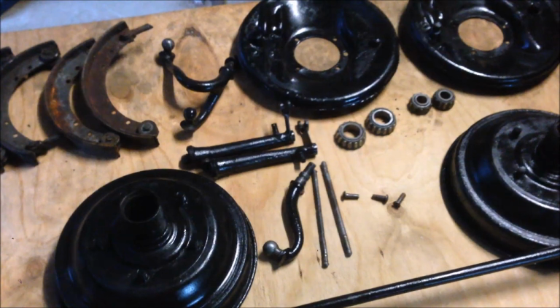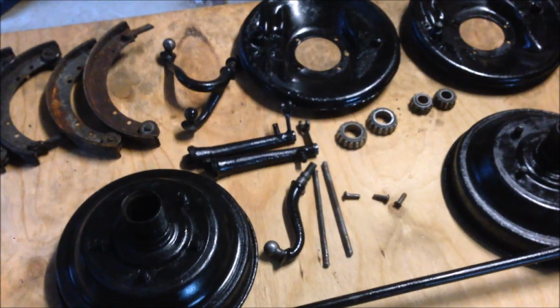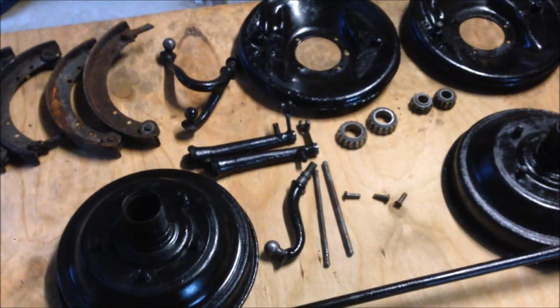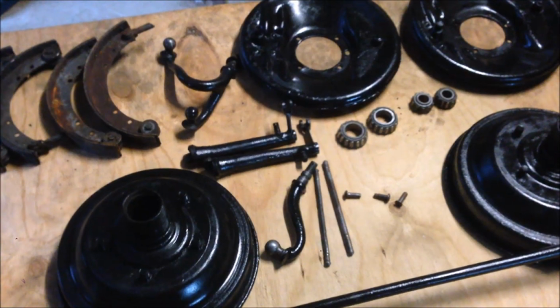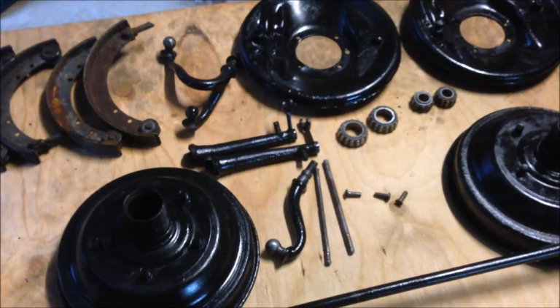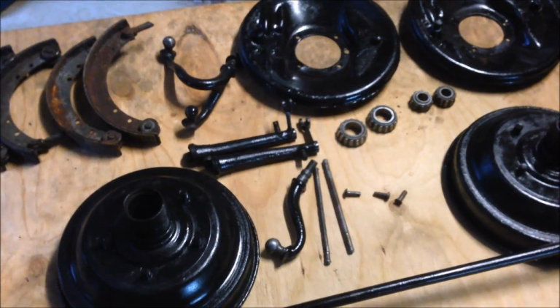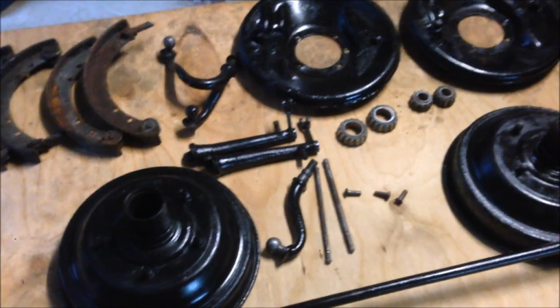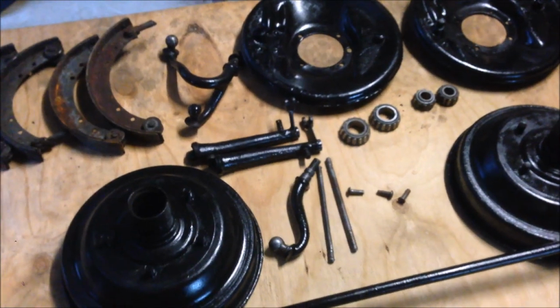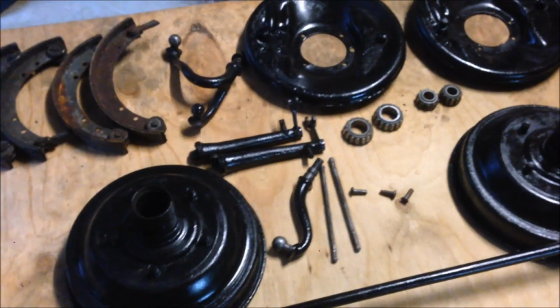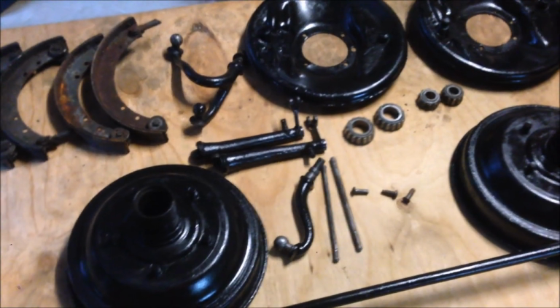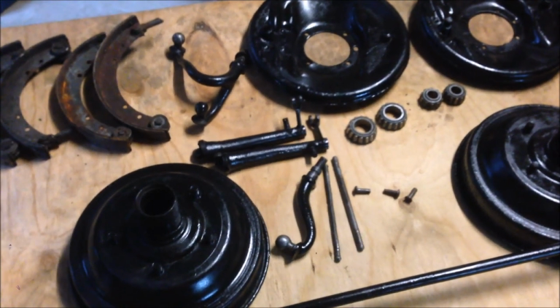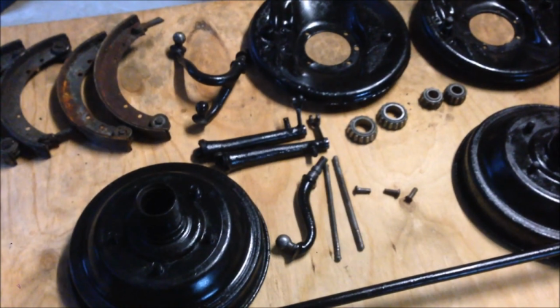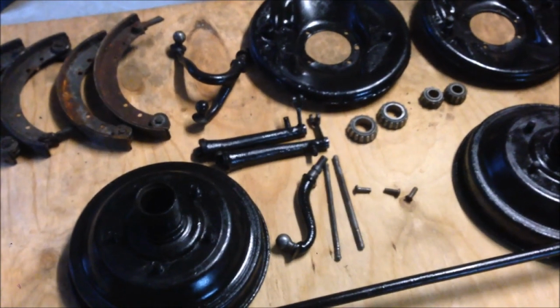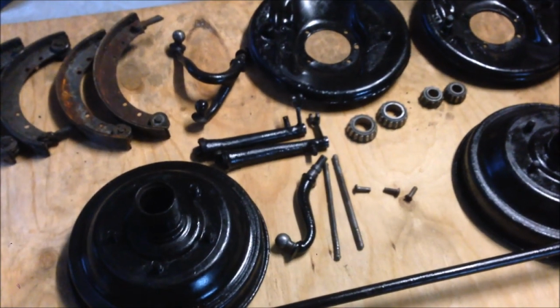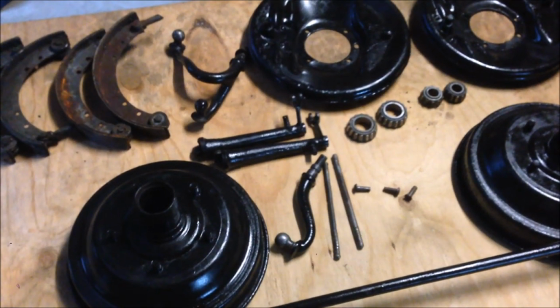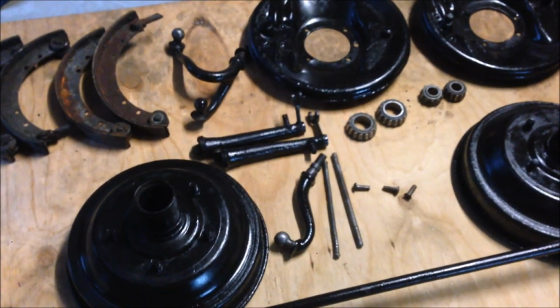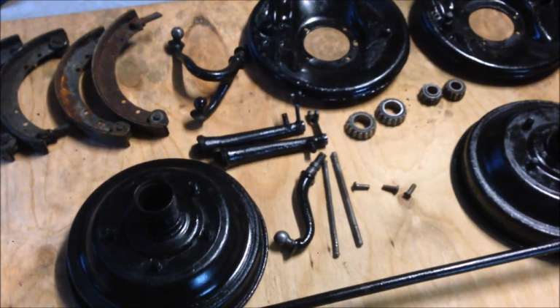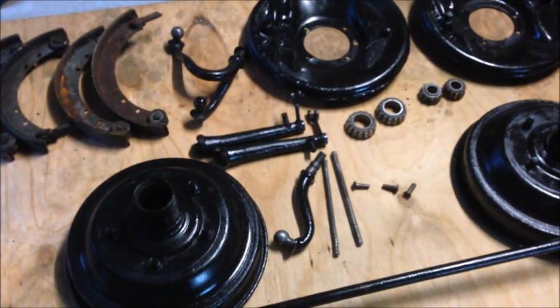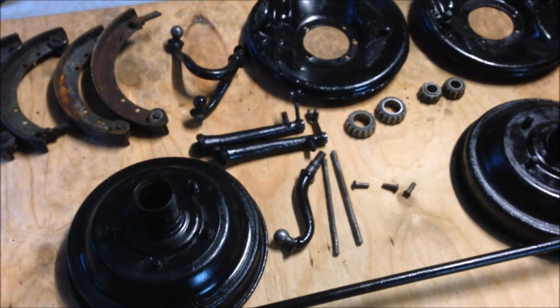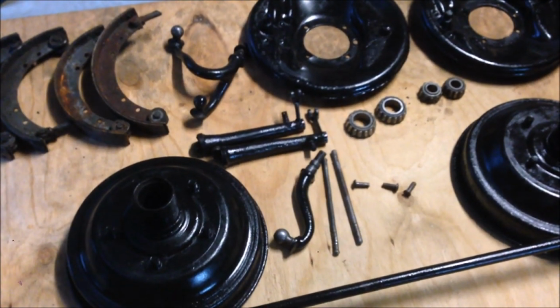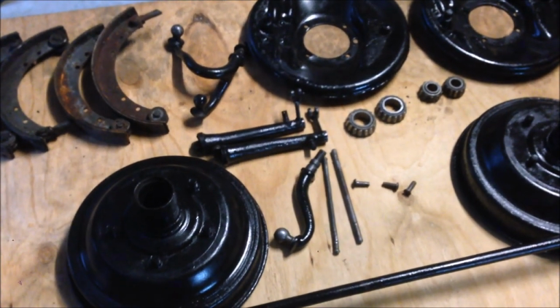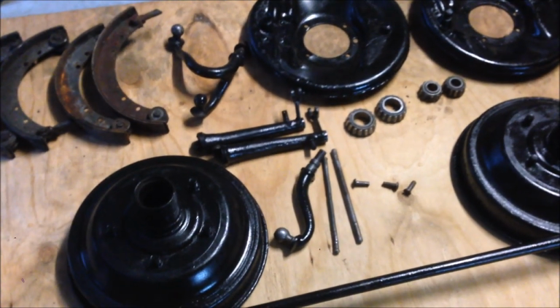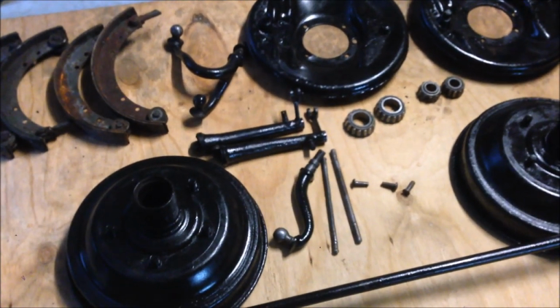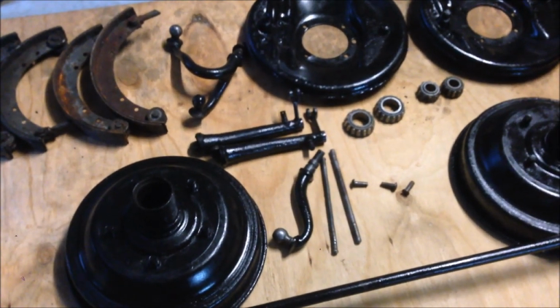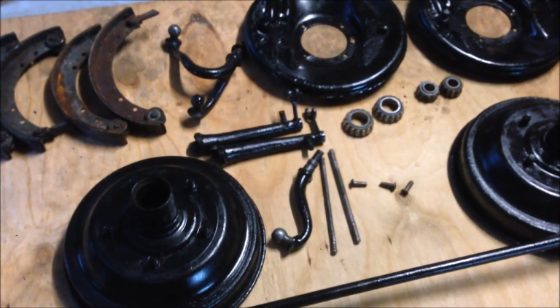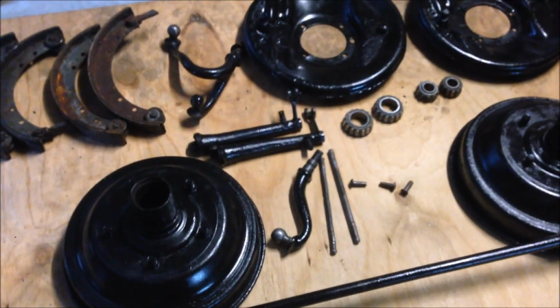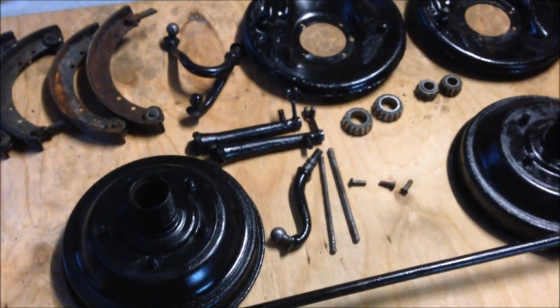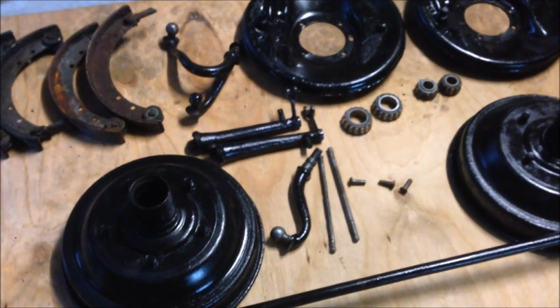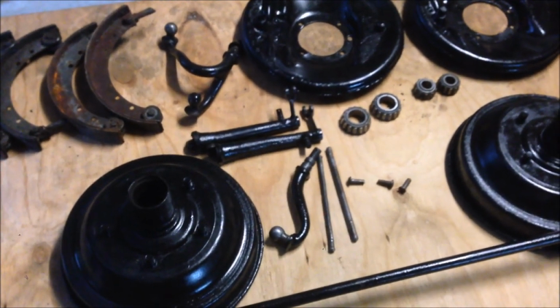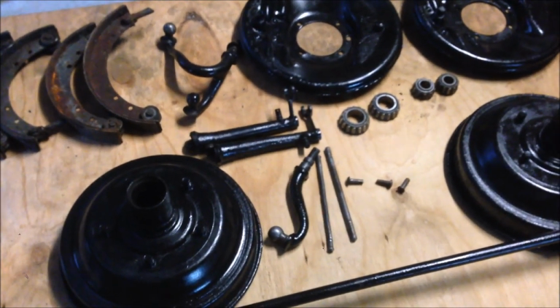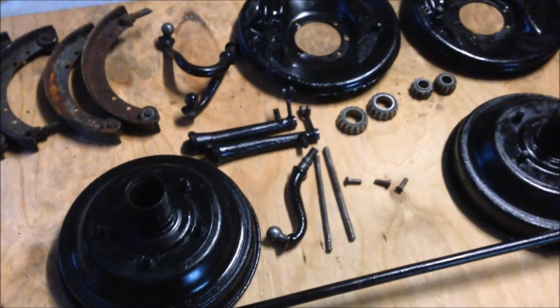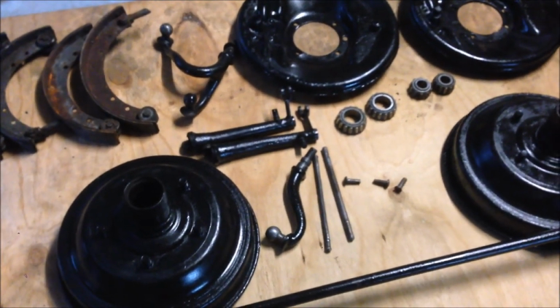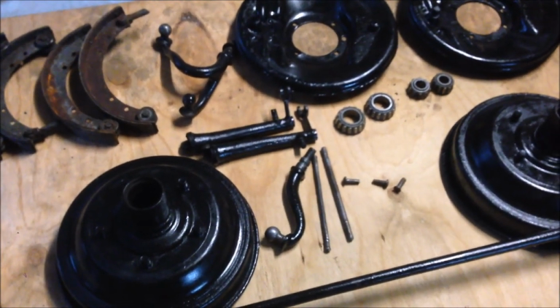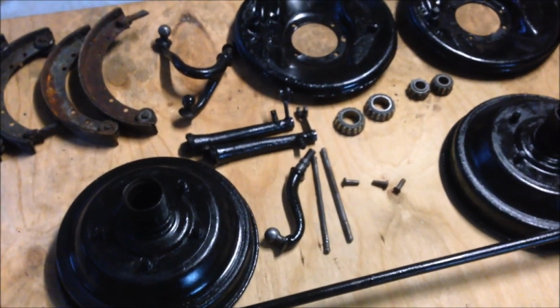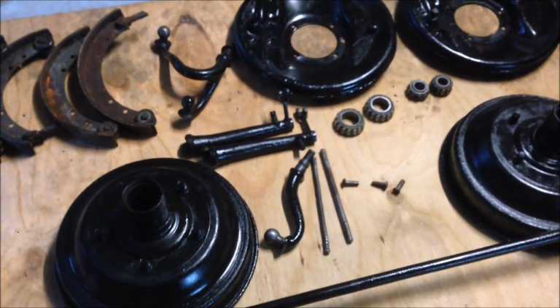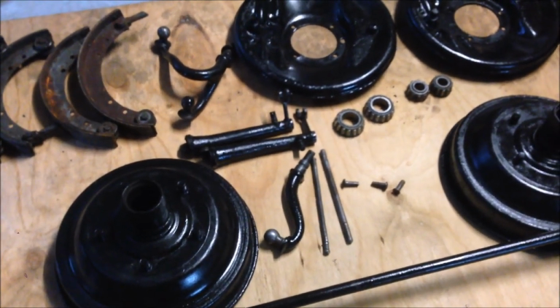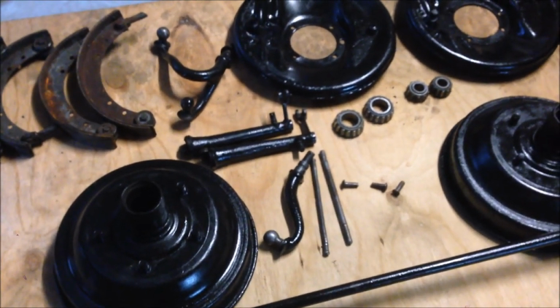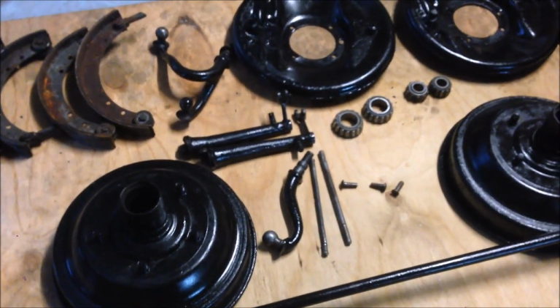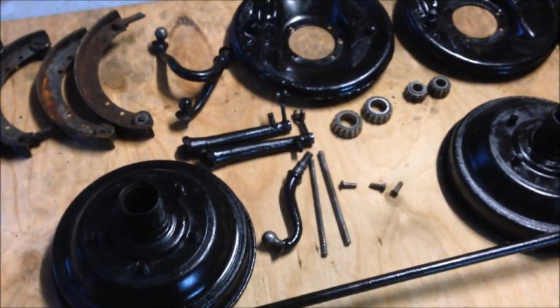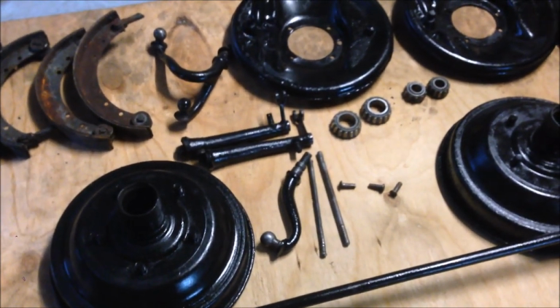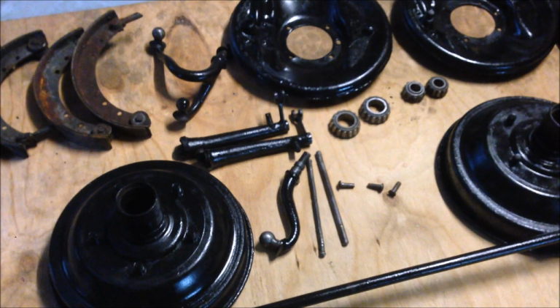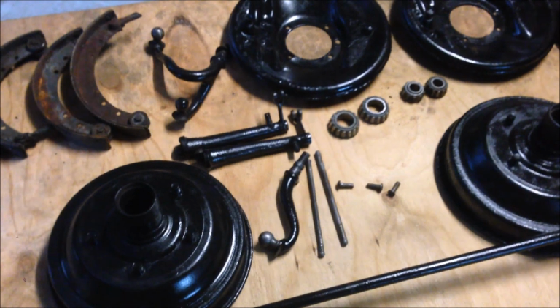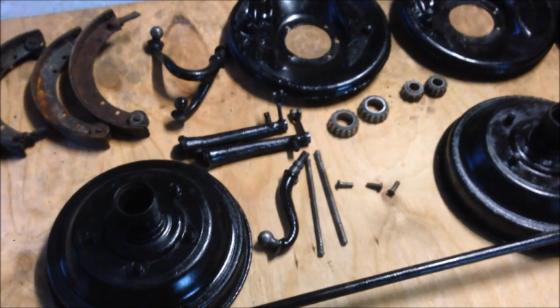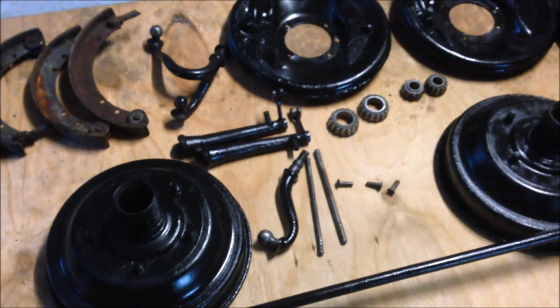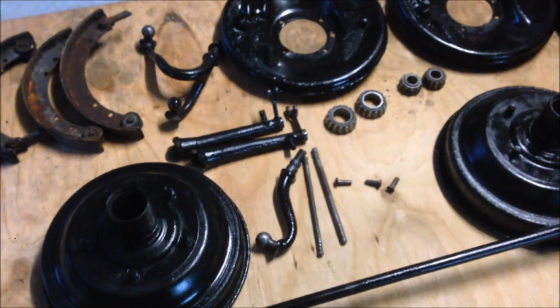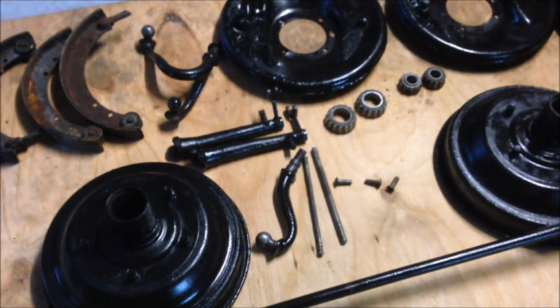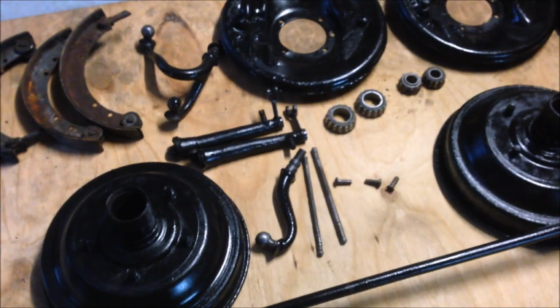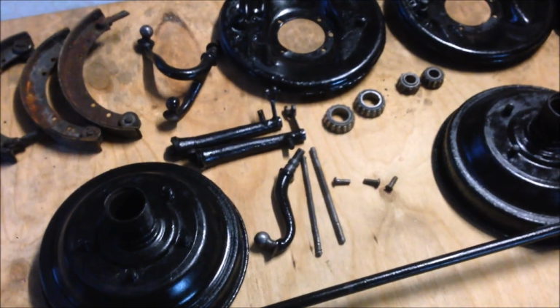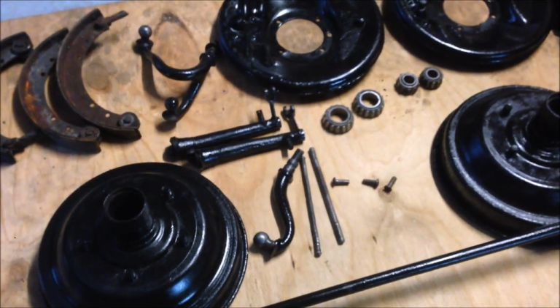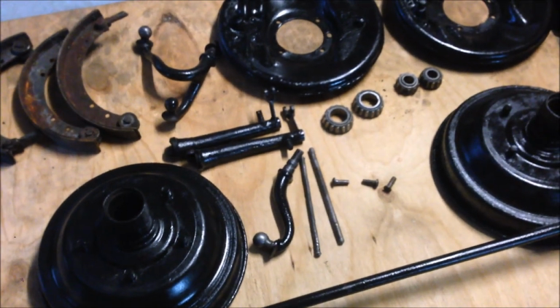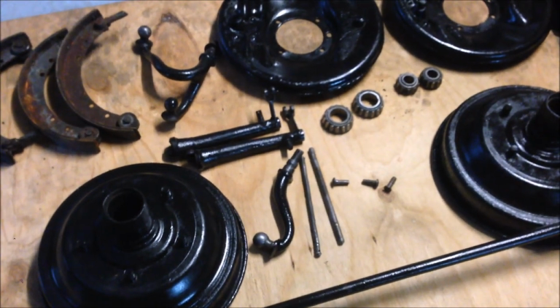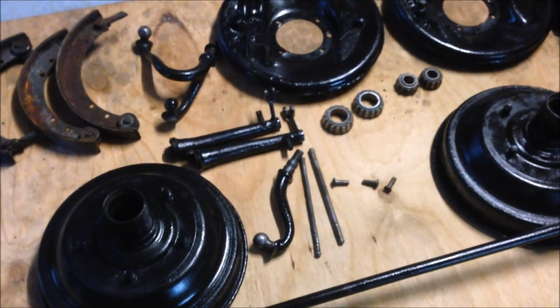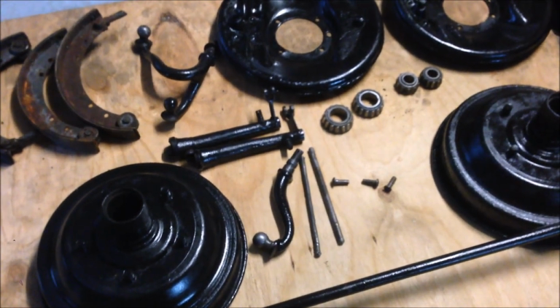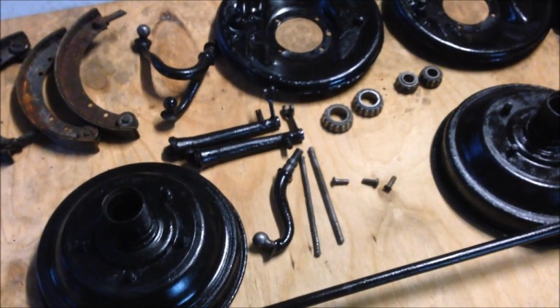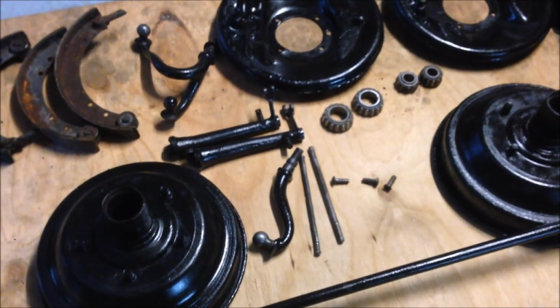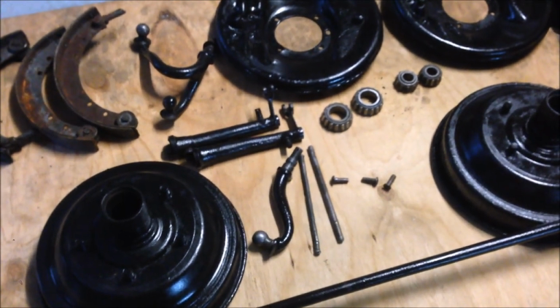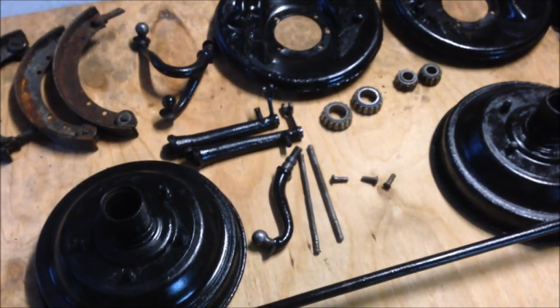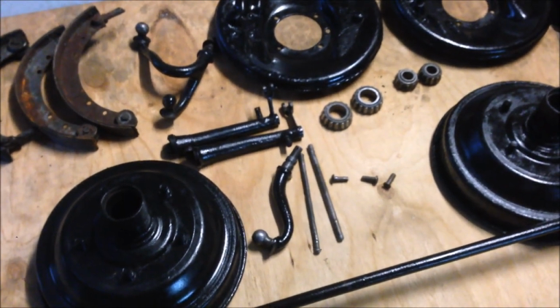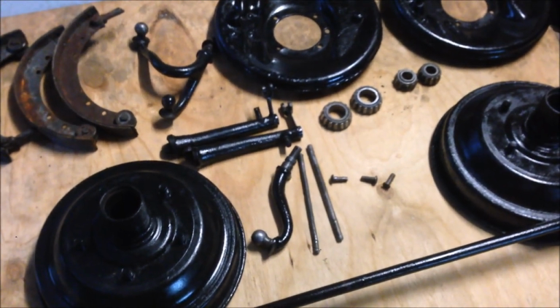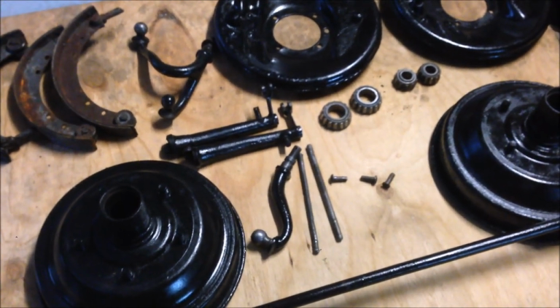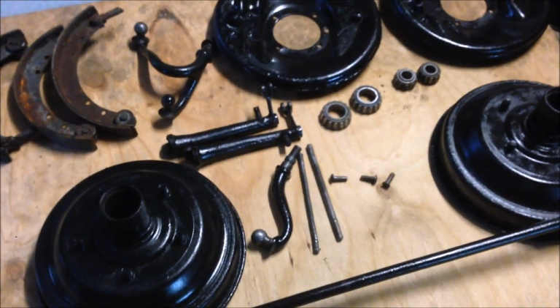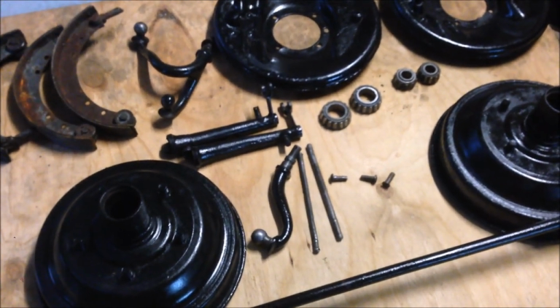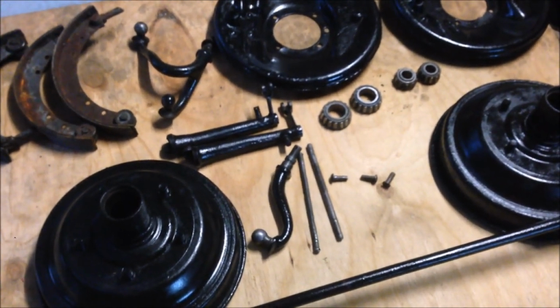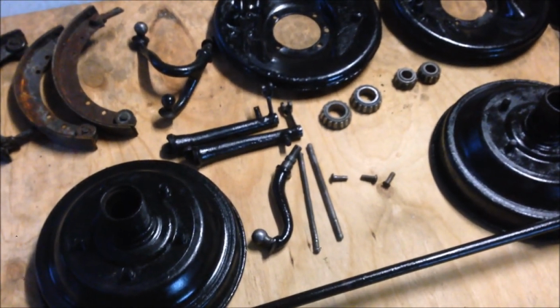G'day and welcome back to the channel. Today we're going to put this front end together and I'm going to show you something pretty cool with the headlights.